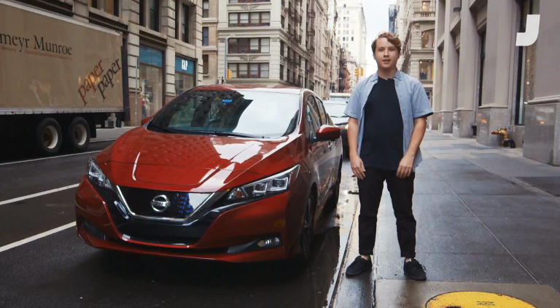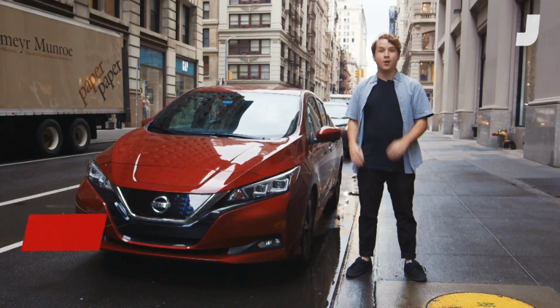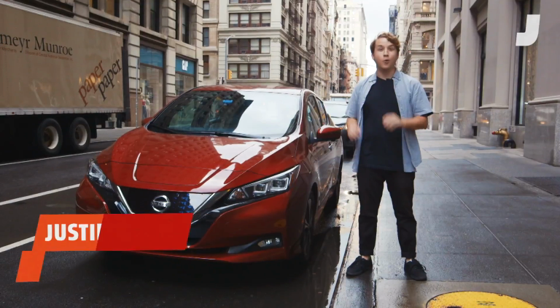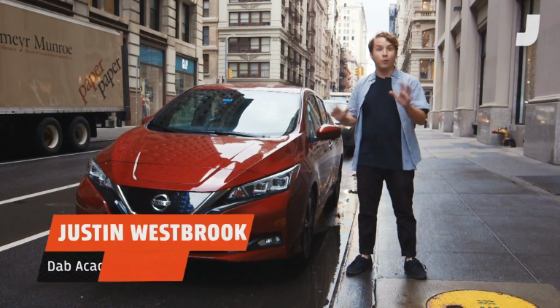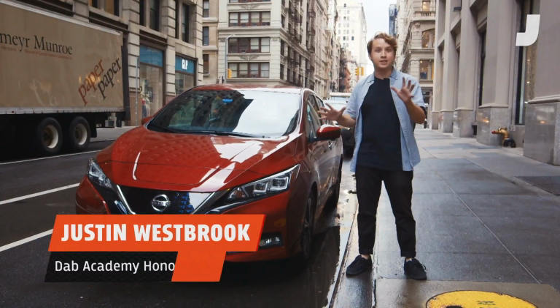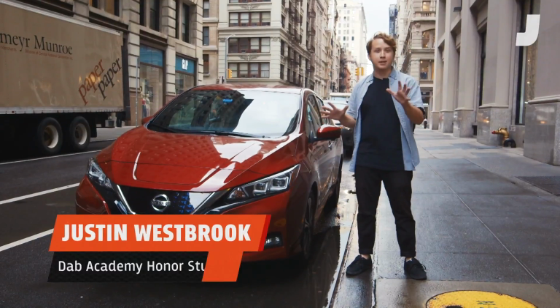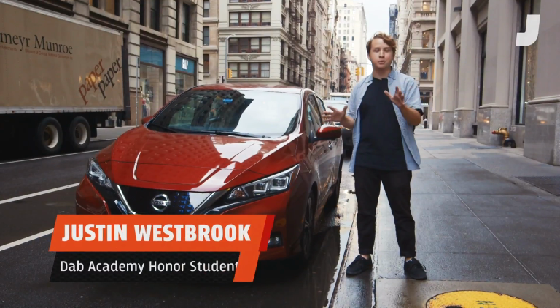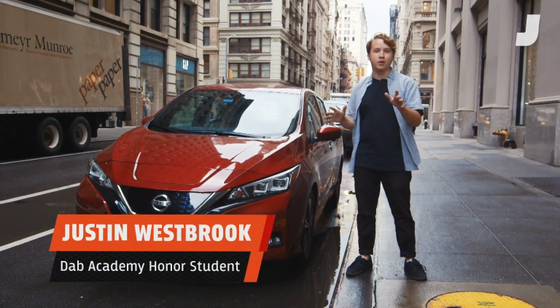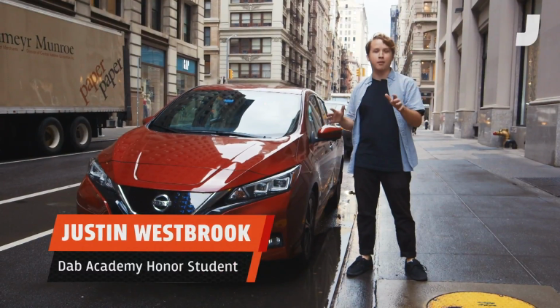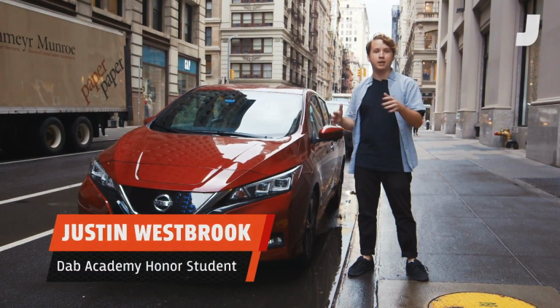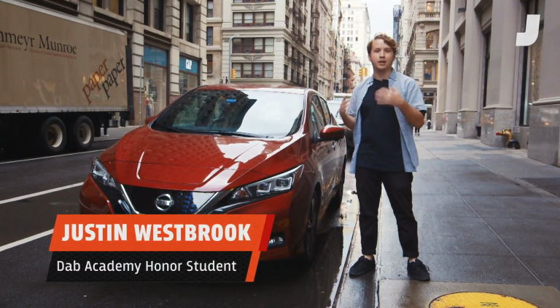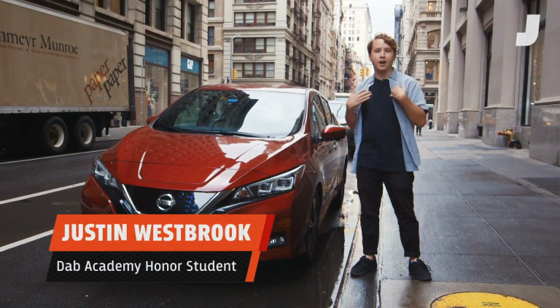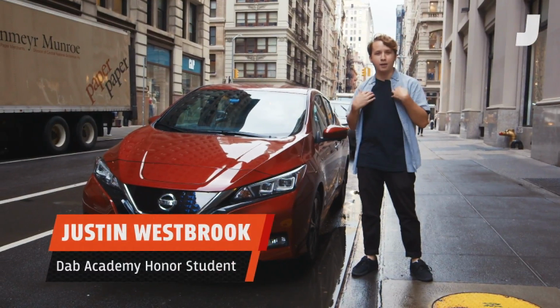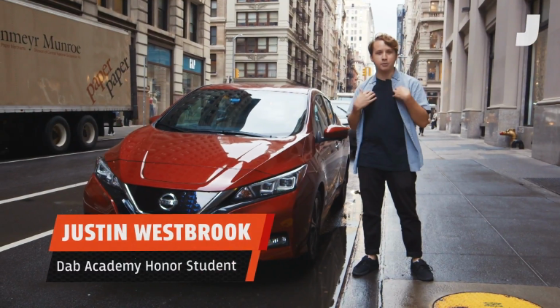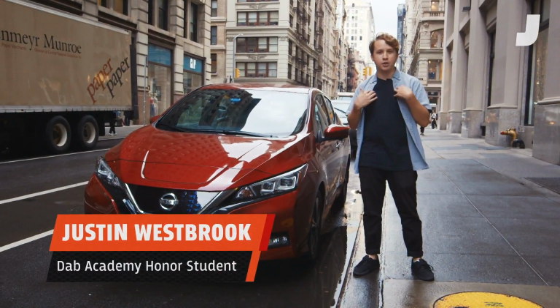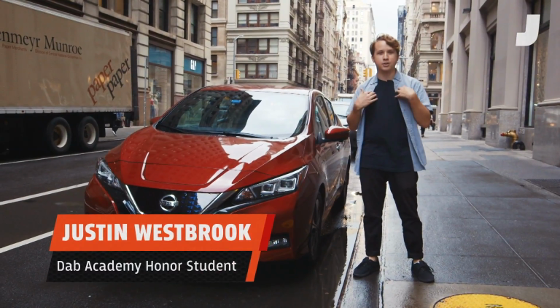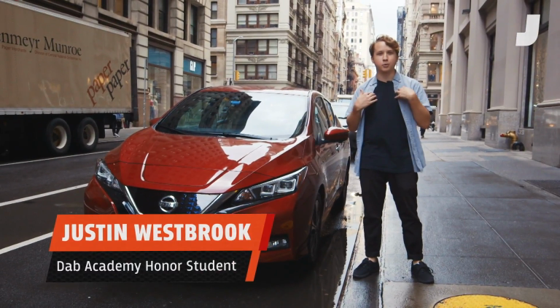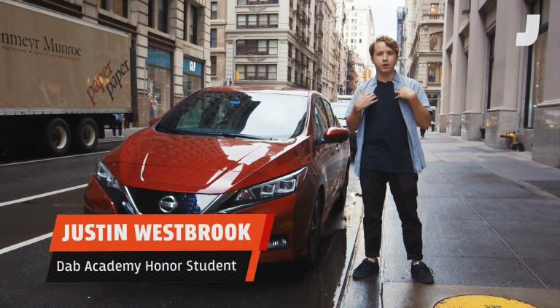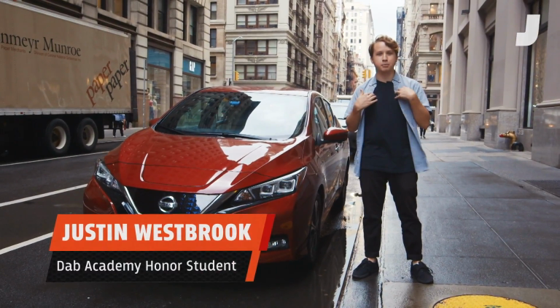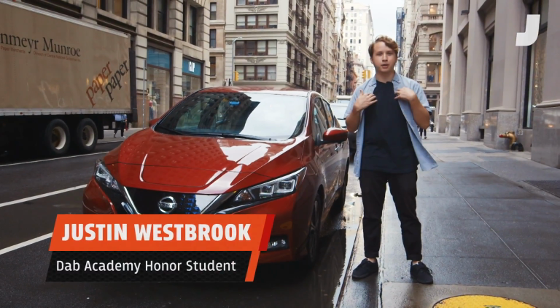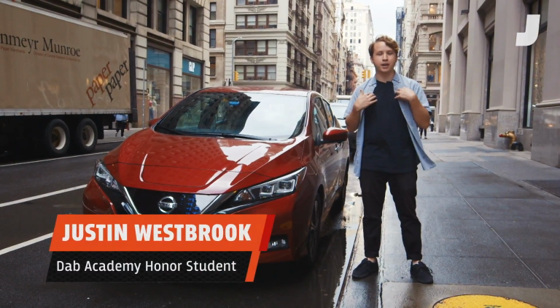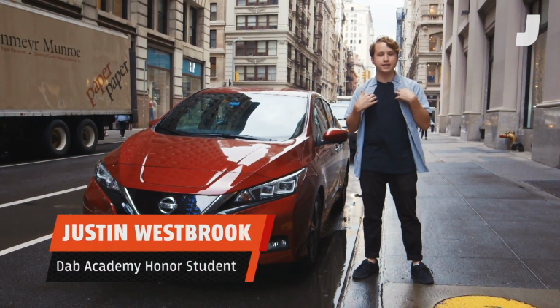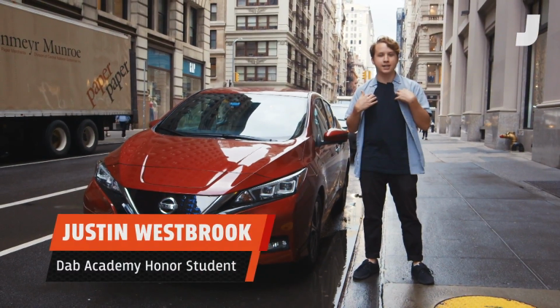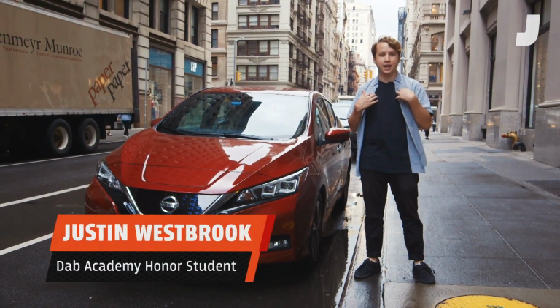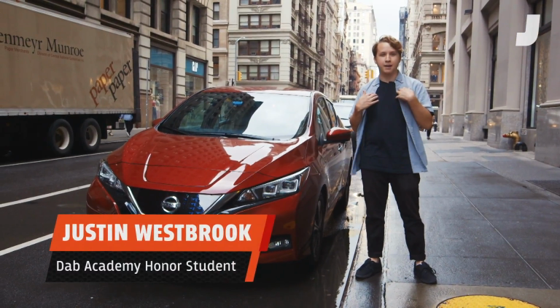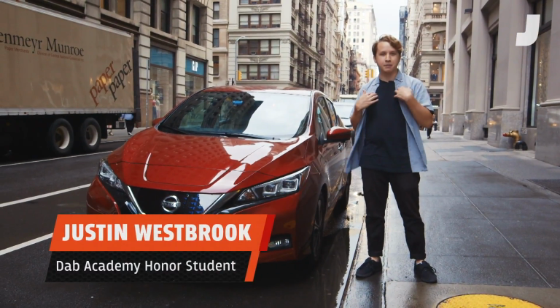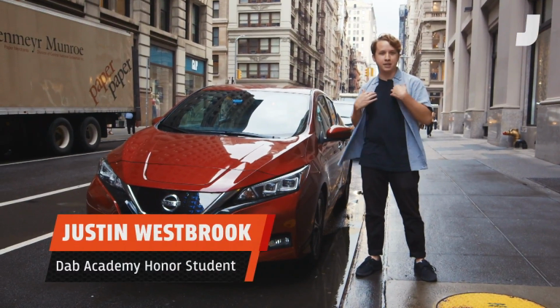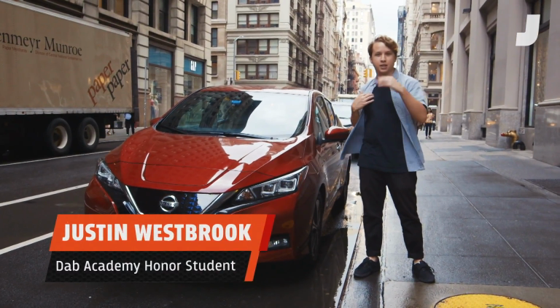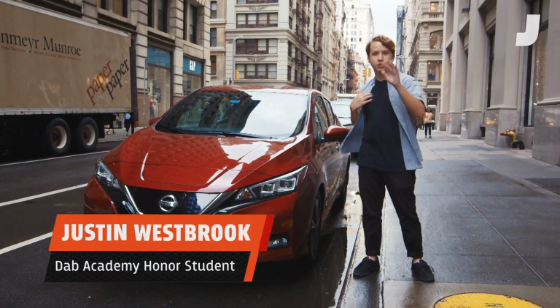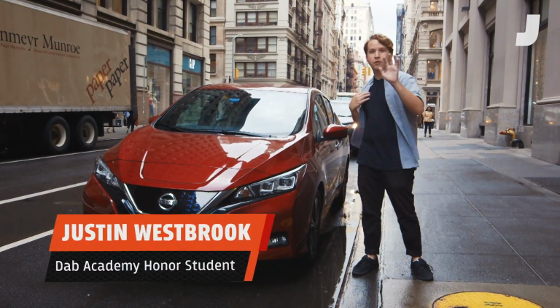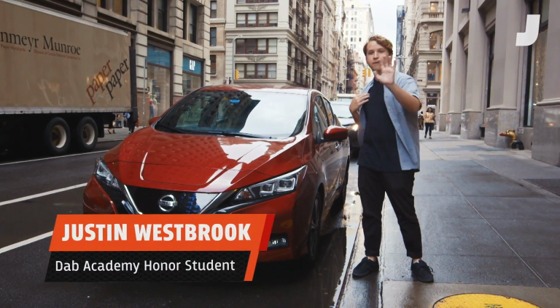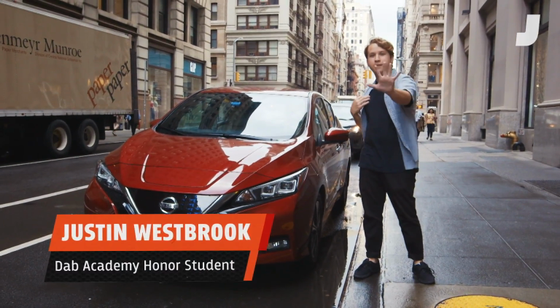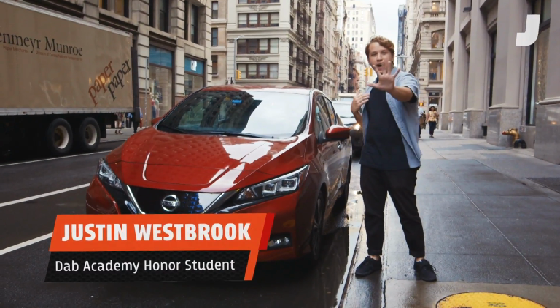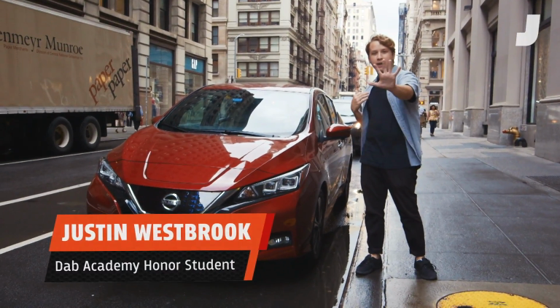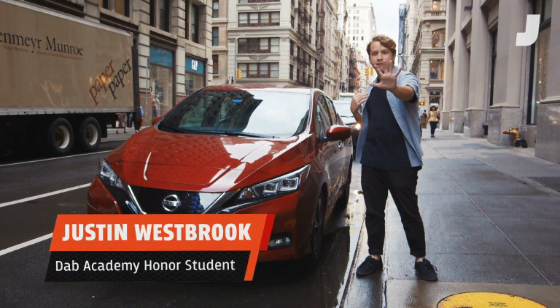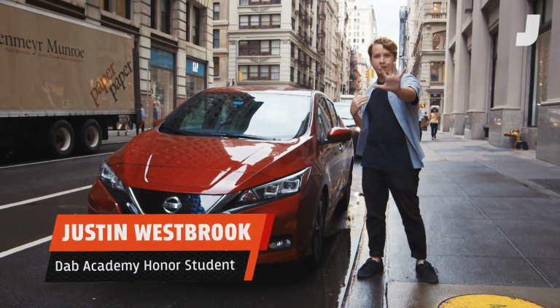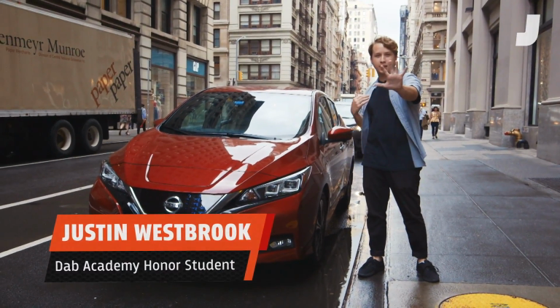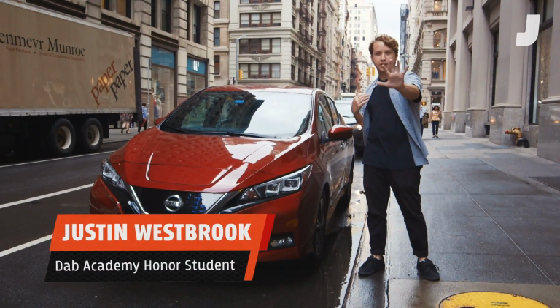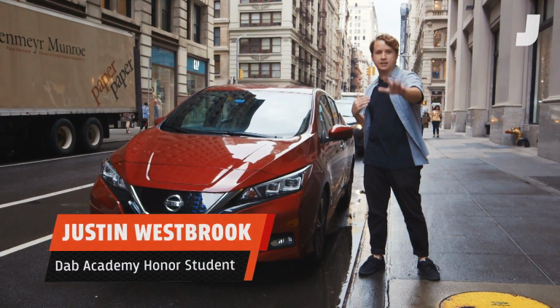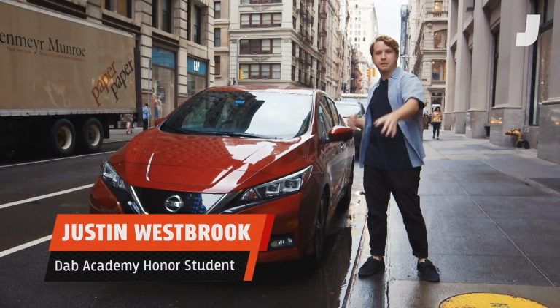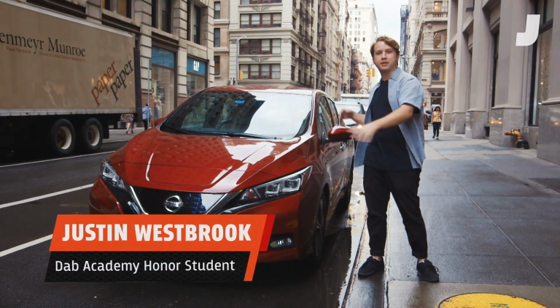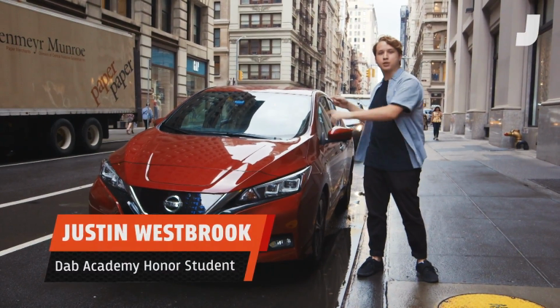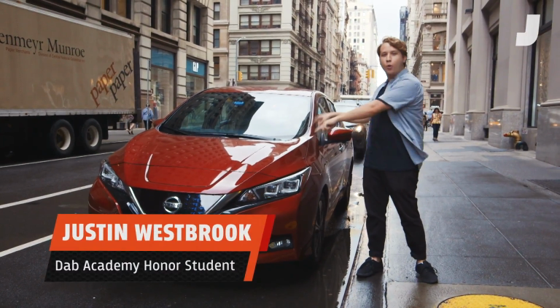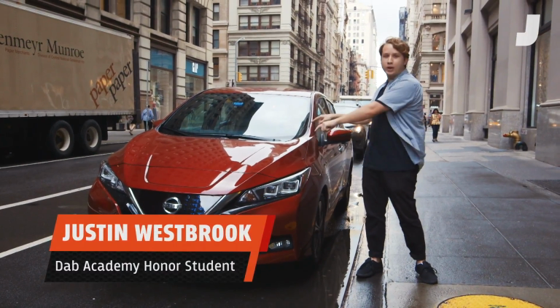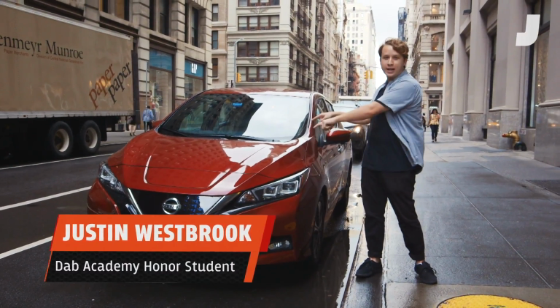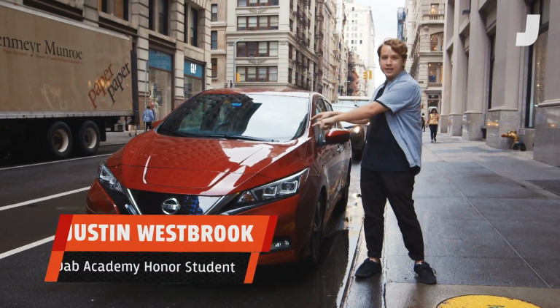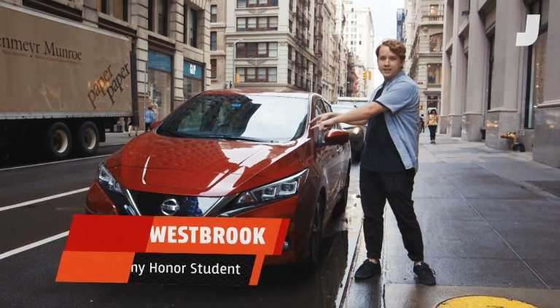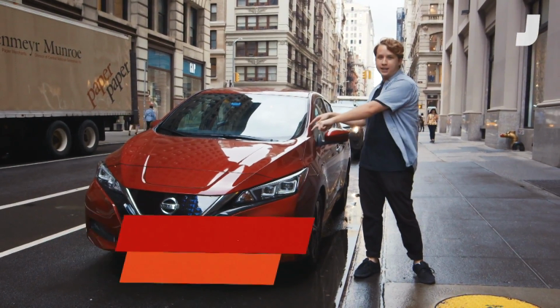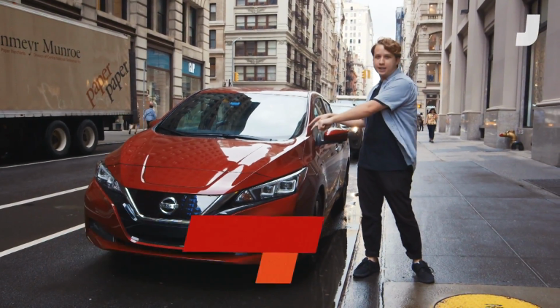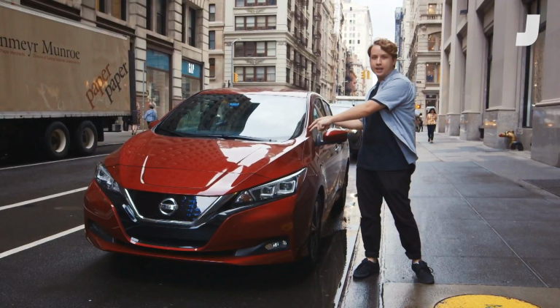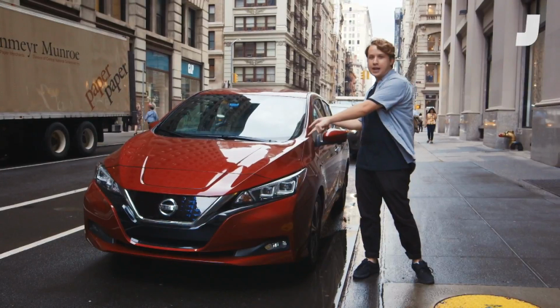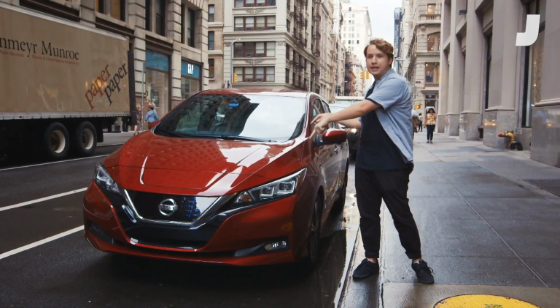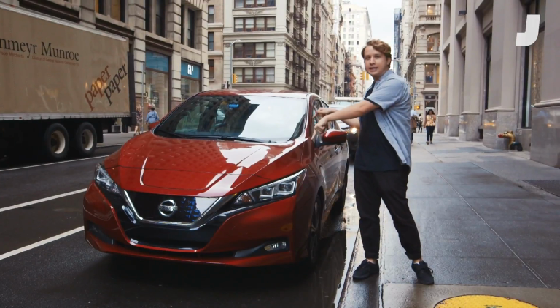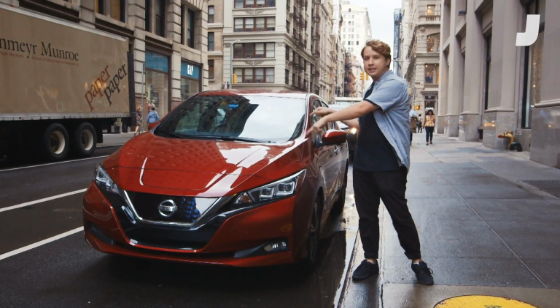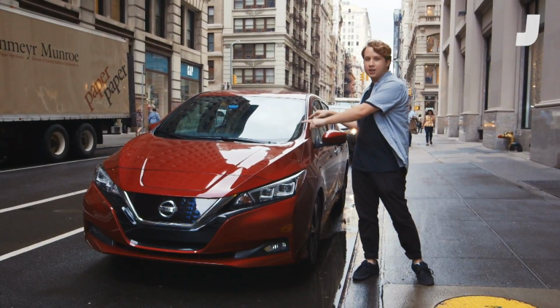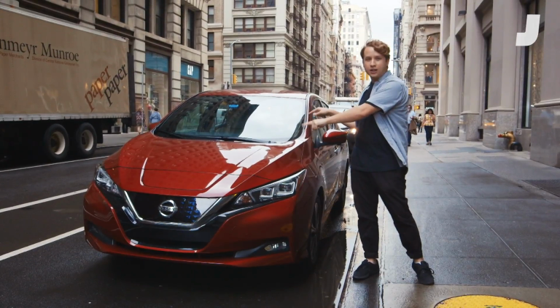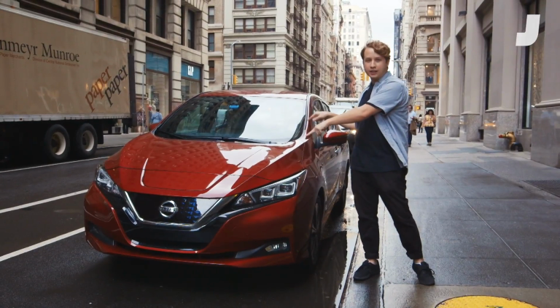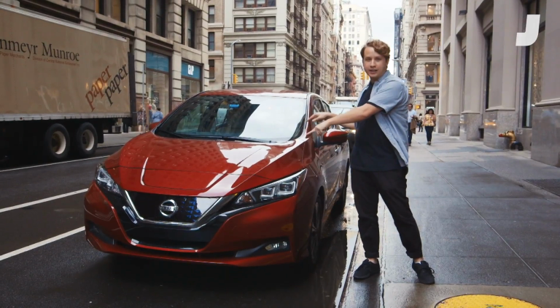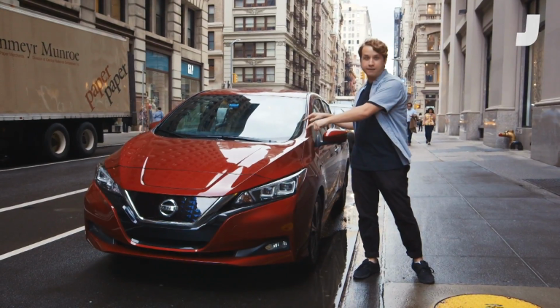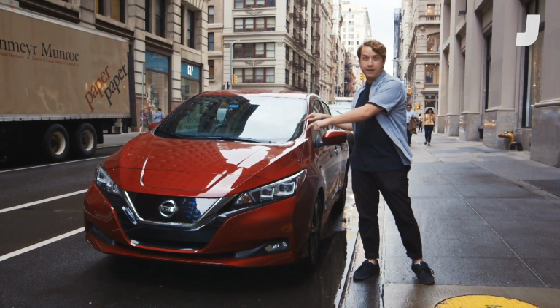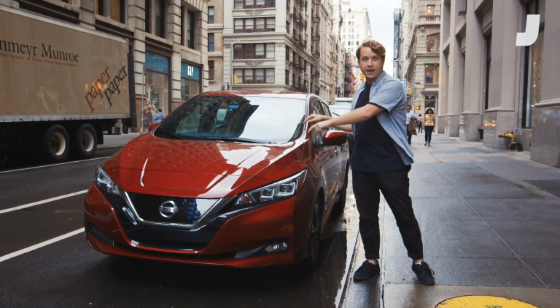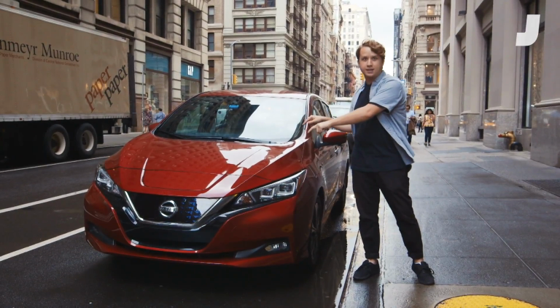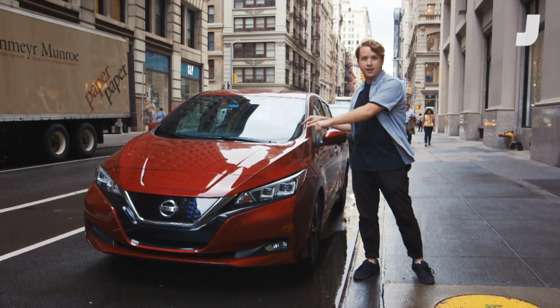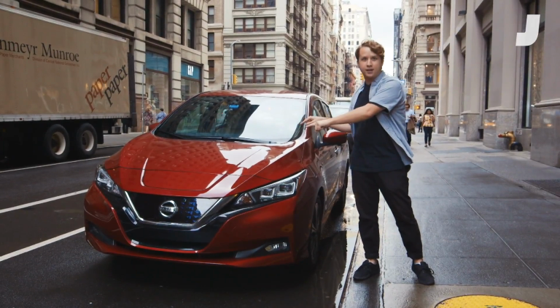What's up Jalopnik? I'm Justin Westbrook and today I'm going to tell you five things about the 2018 Nissan LEAF SL.